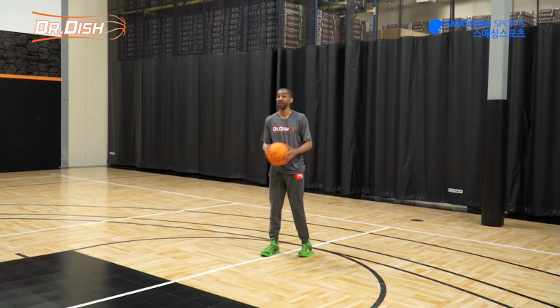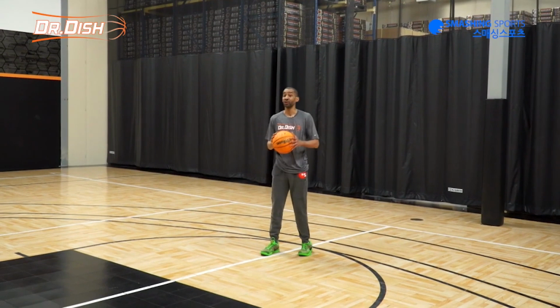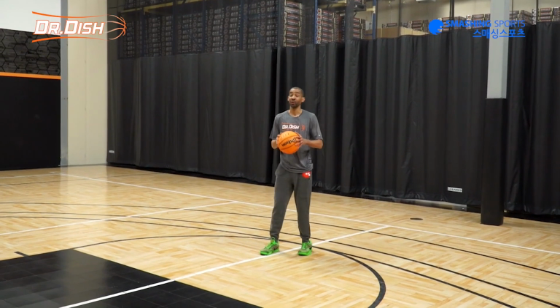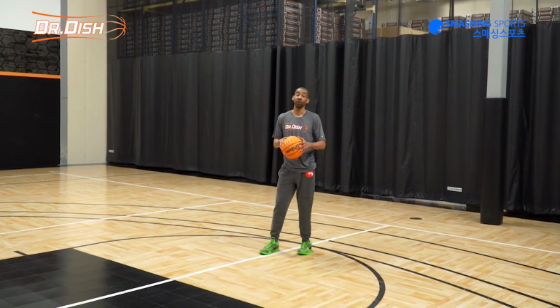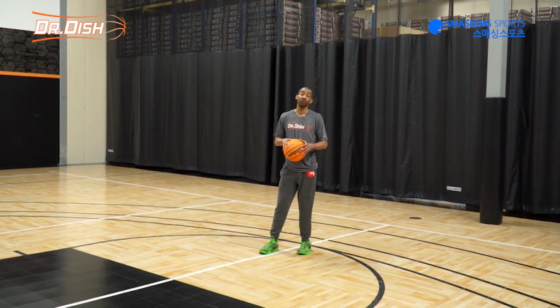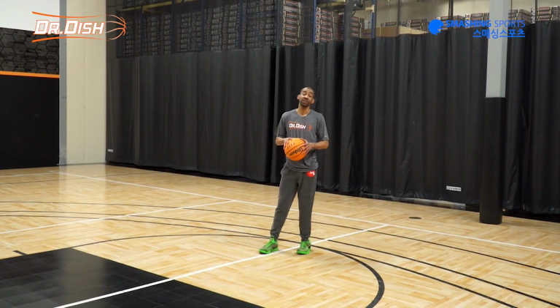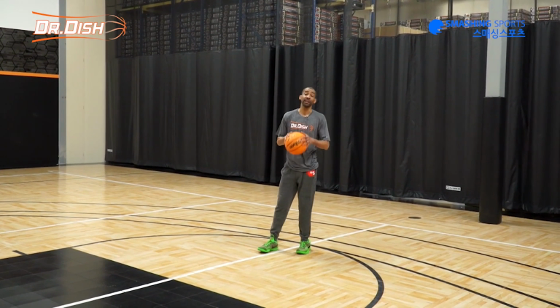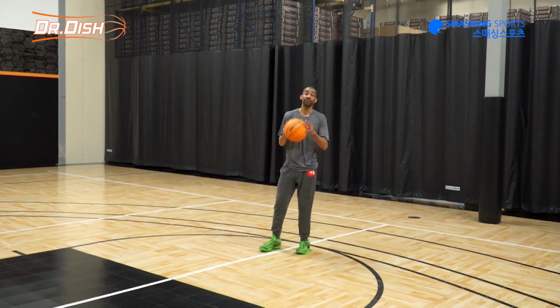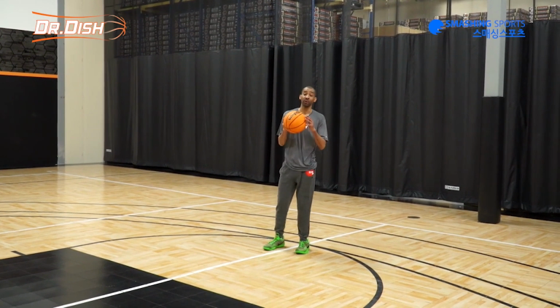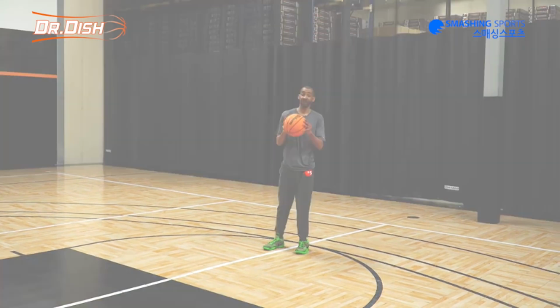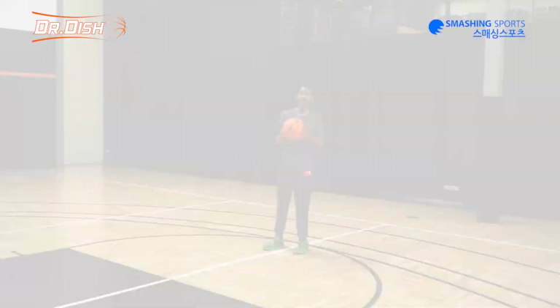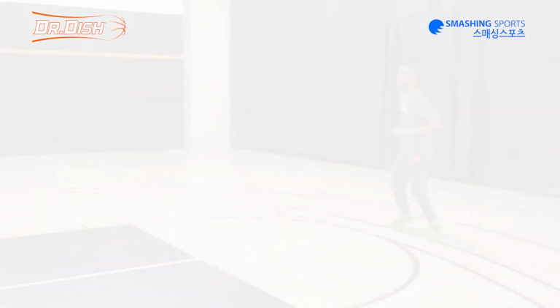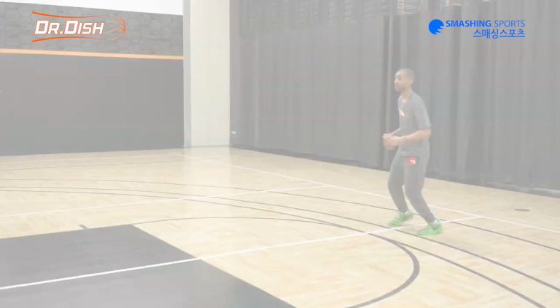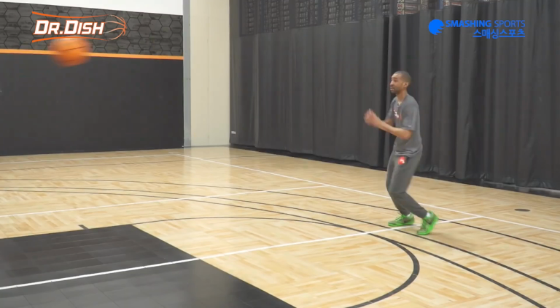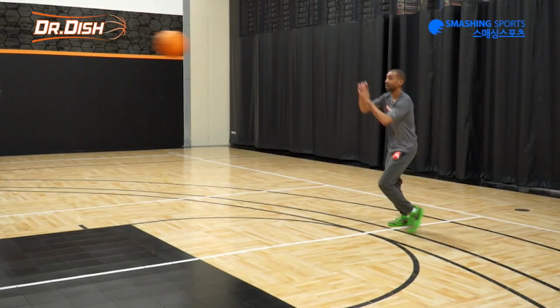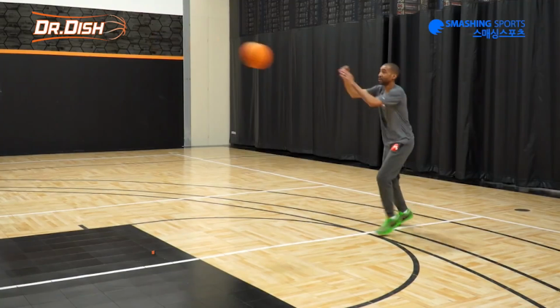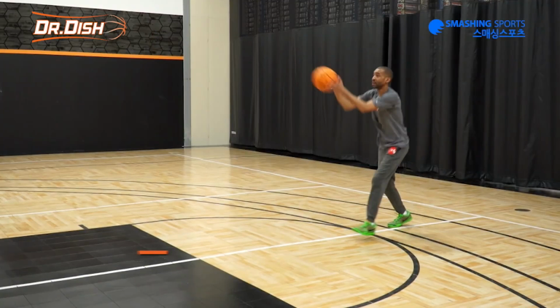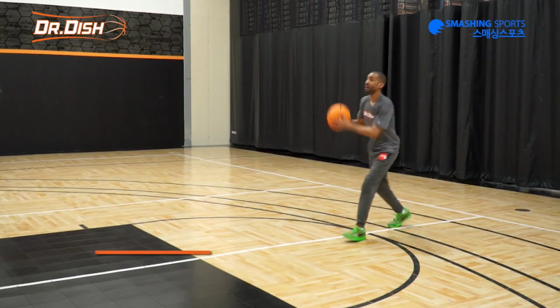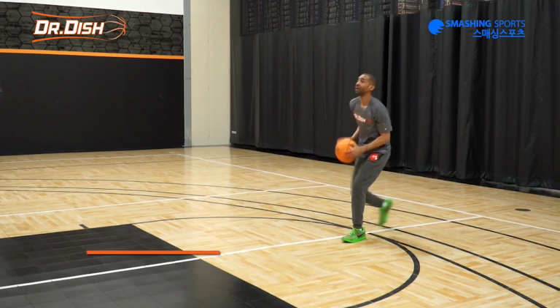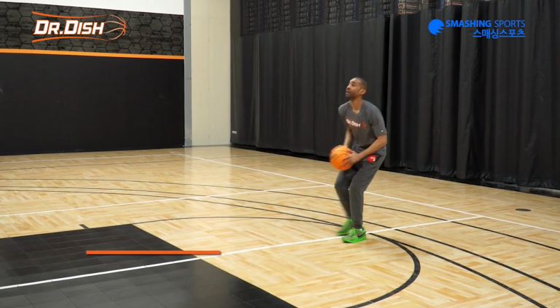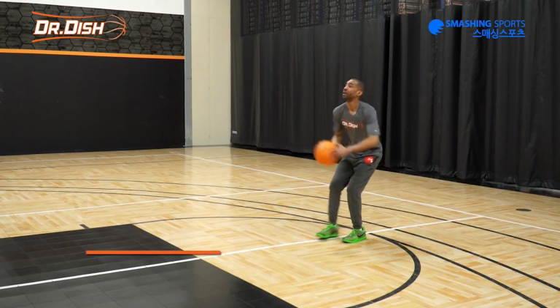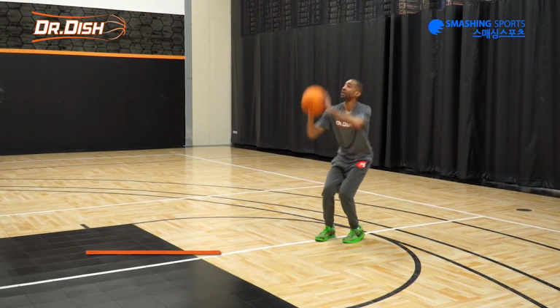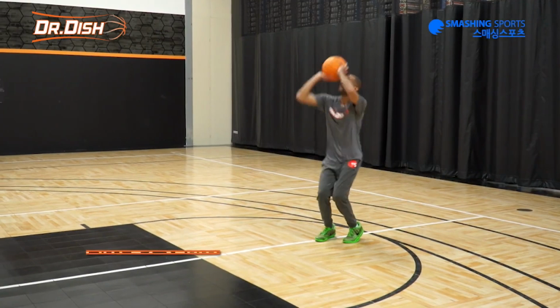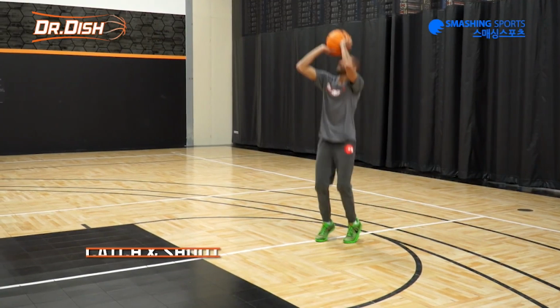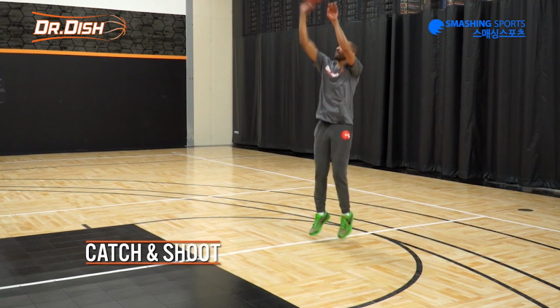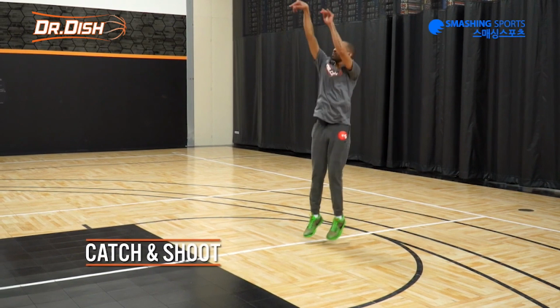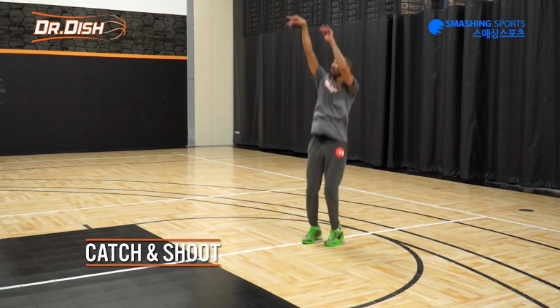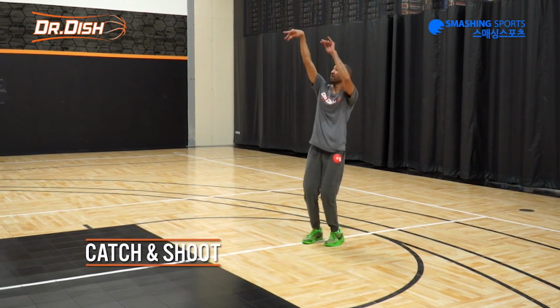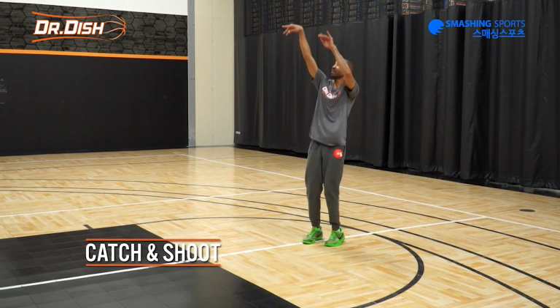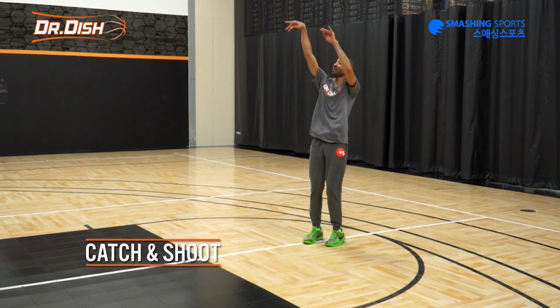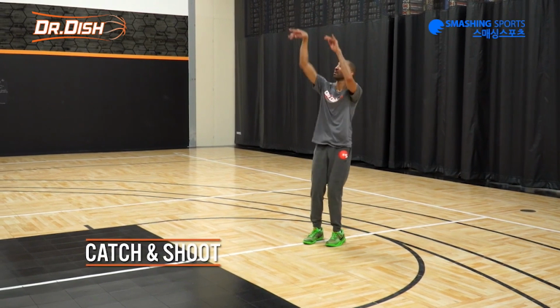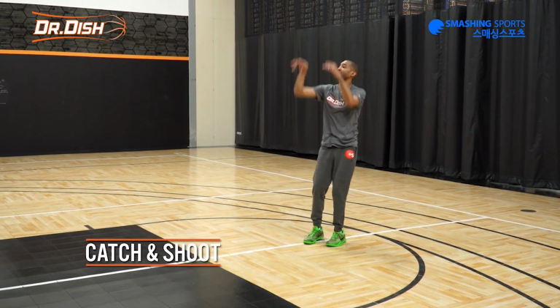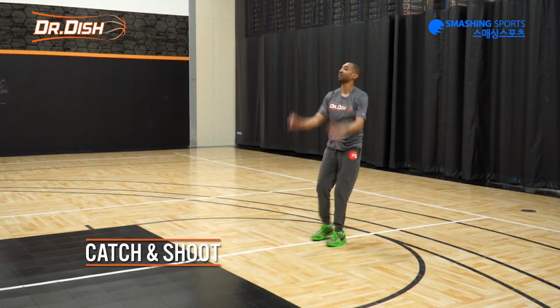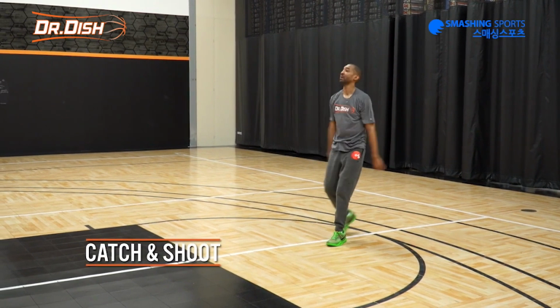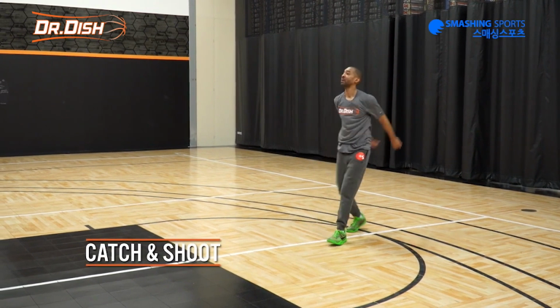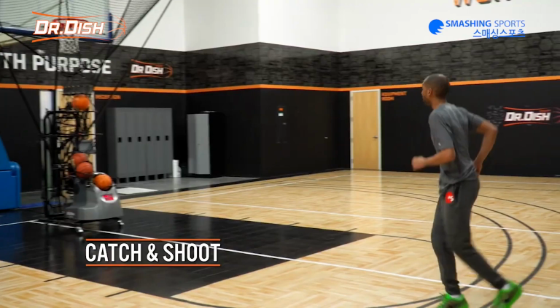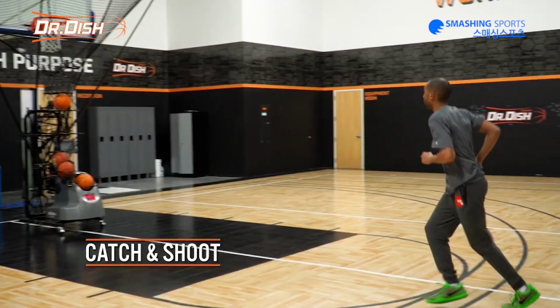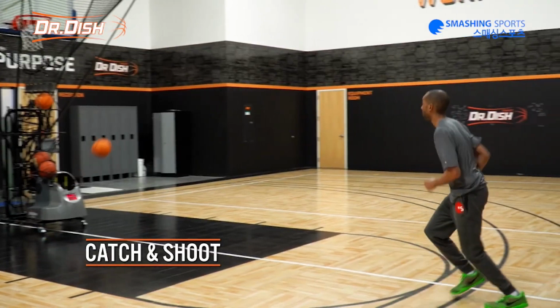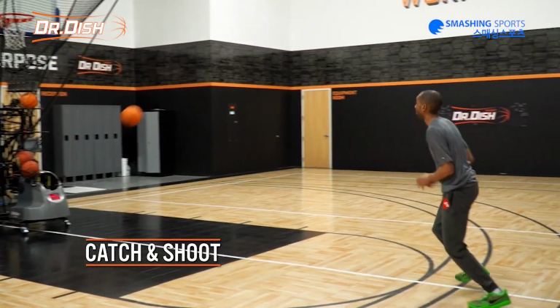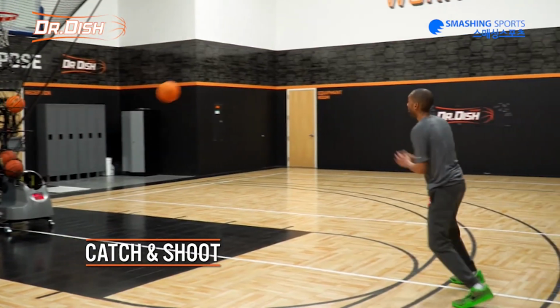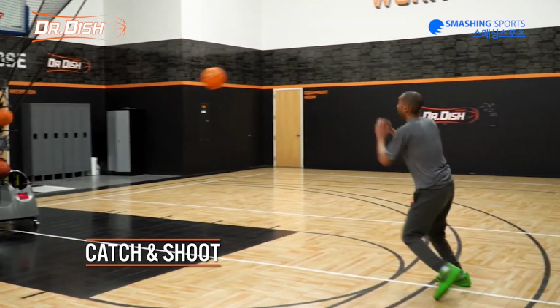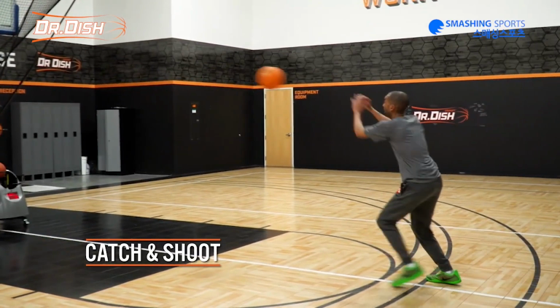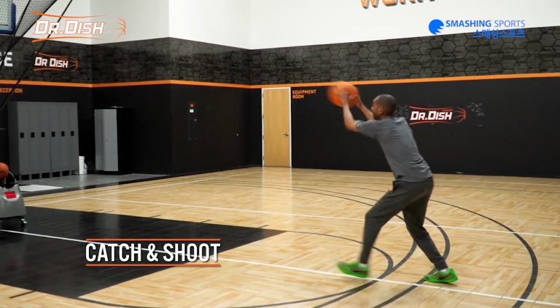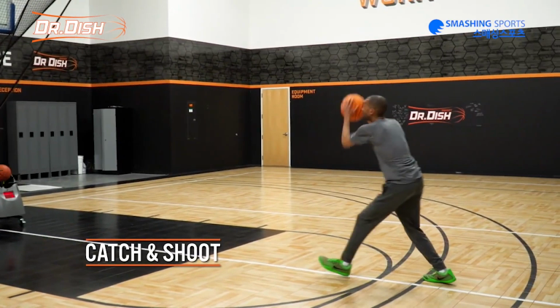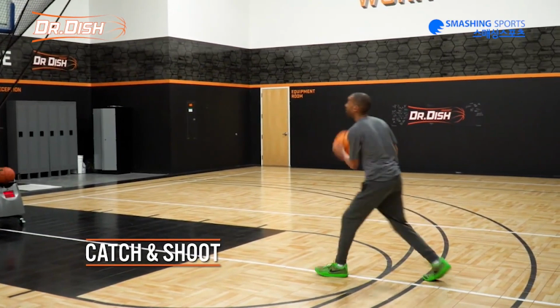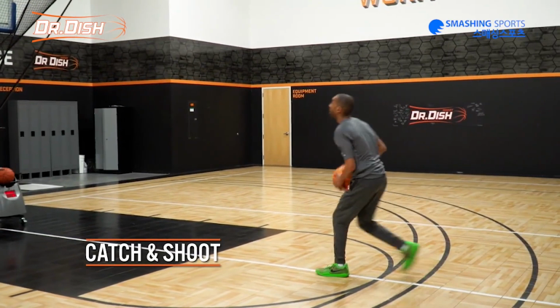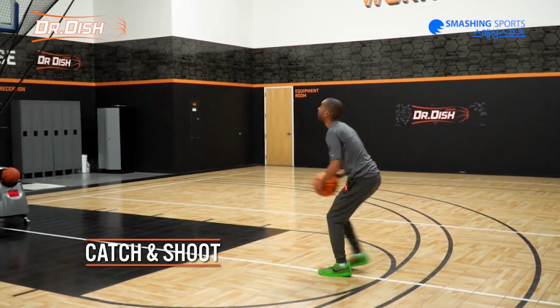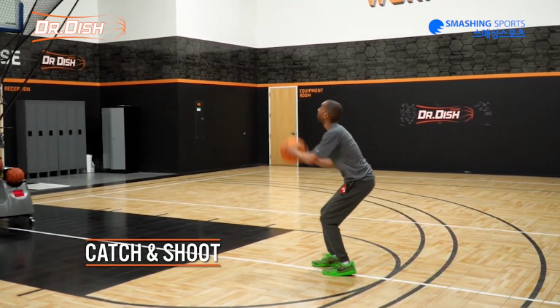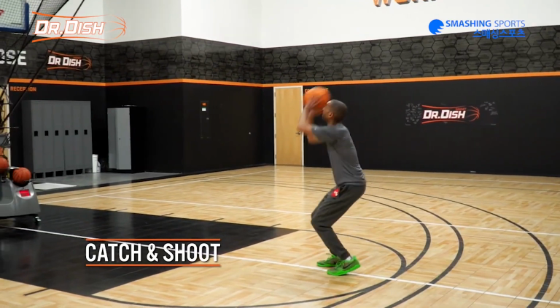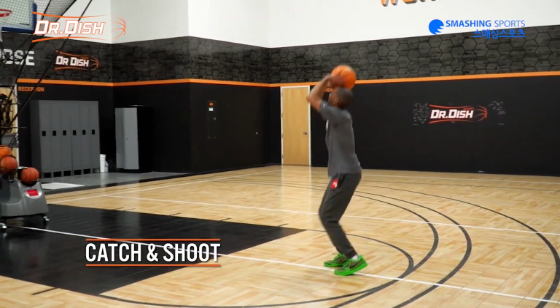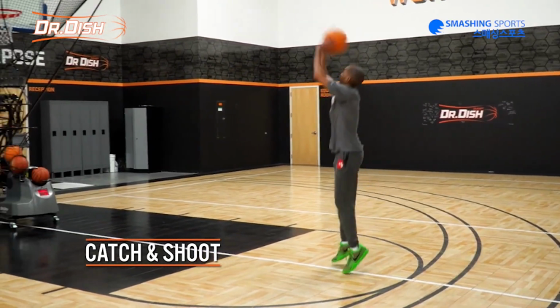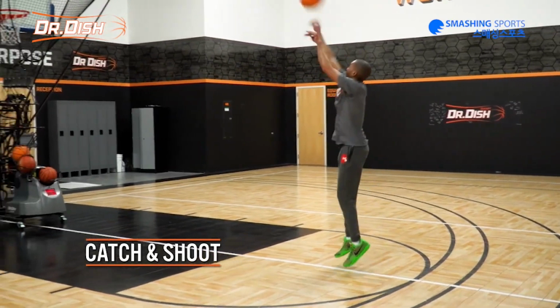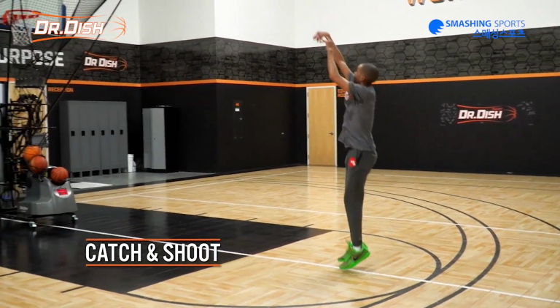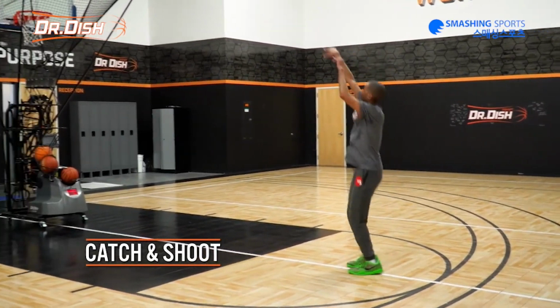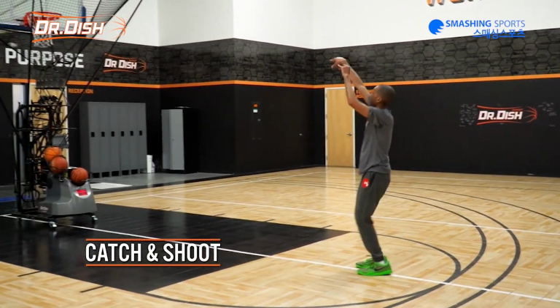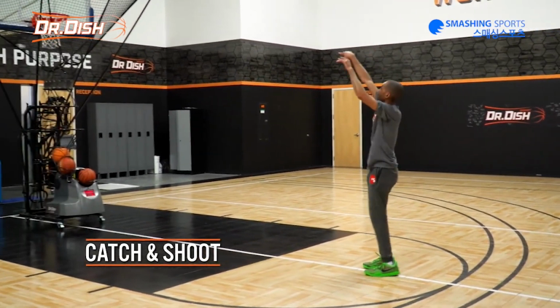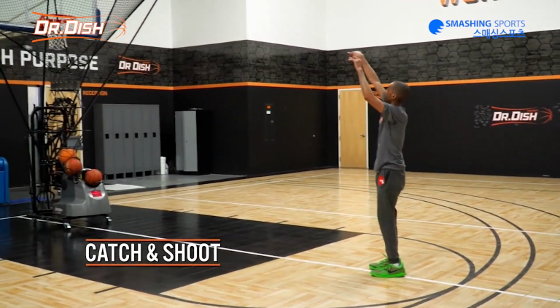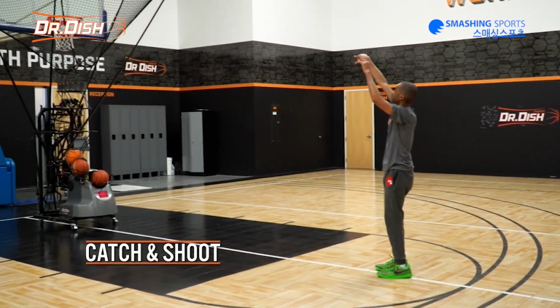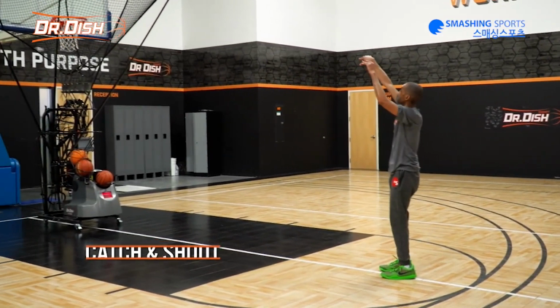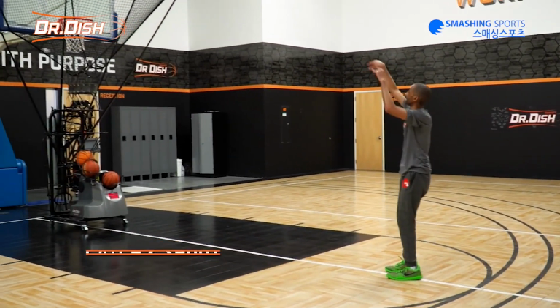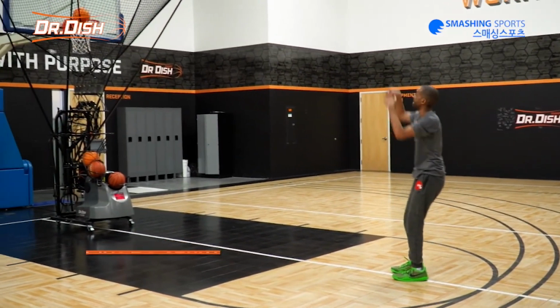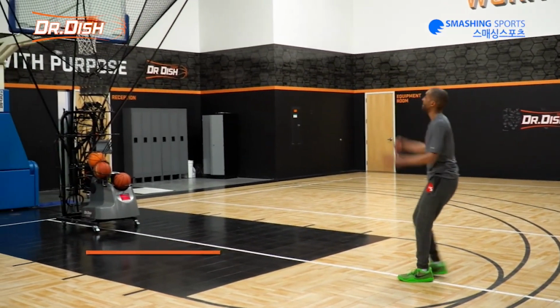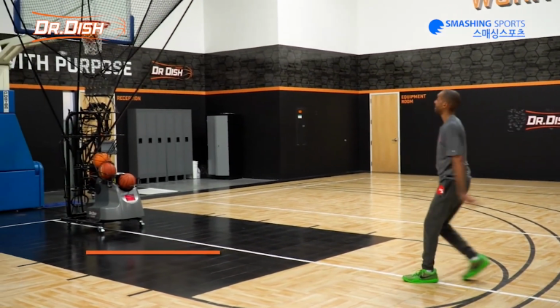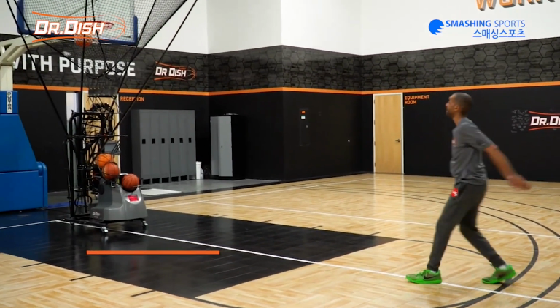In this drill we're going to take four different shots. Our first shot is going to be a catch-and-shoot. So as we catch the ball, we're going to step to the ball. We're just going to catch and shoot the ball.